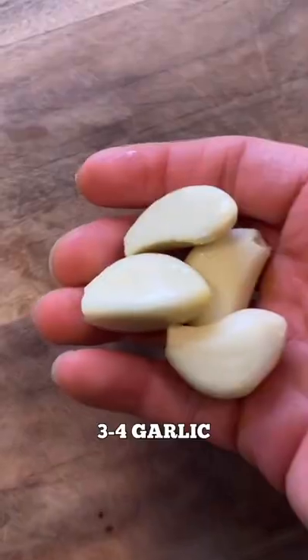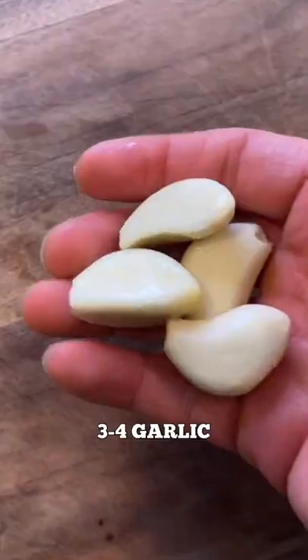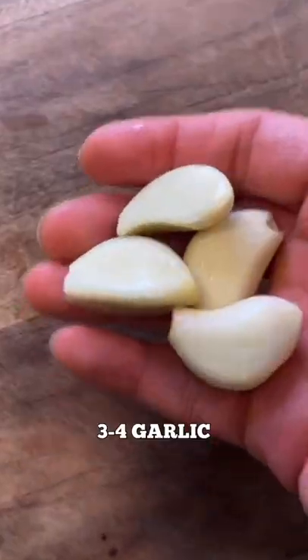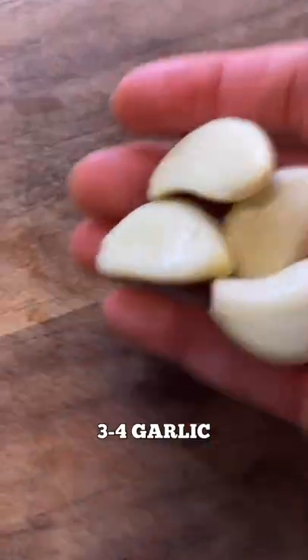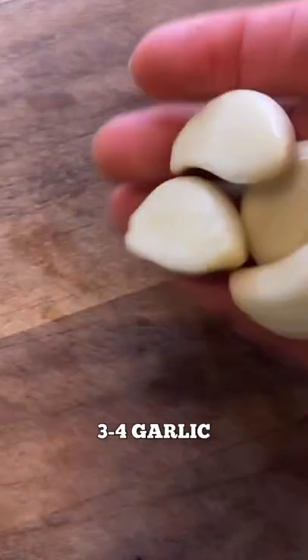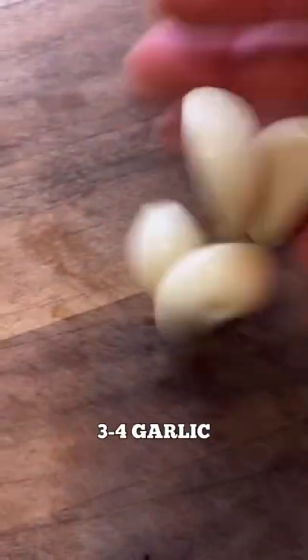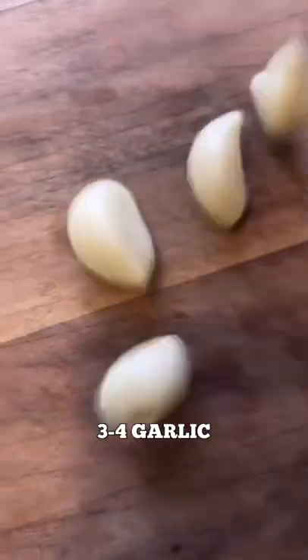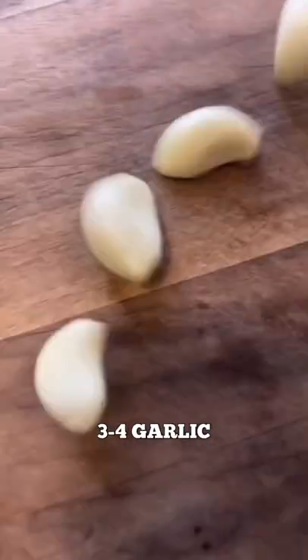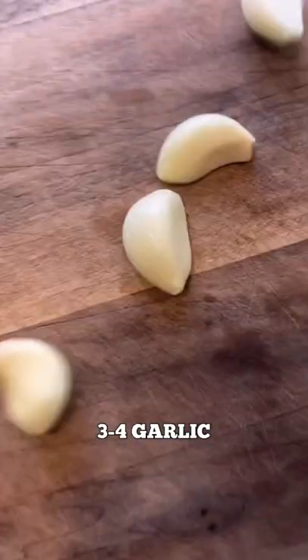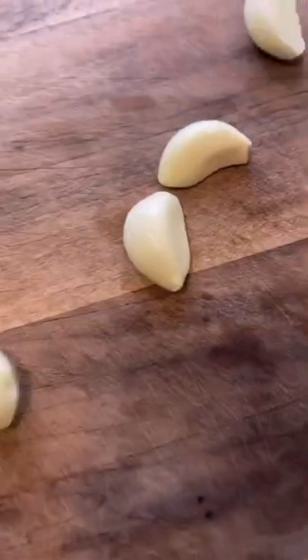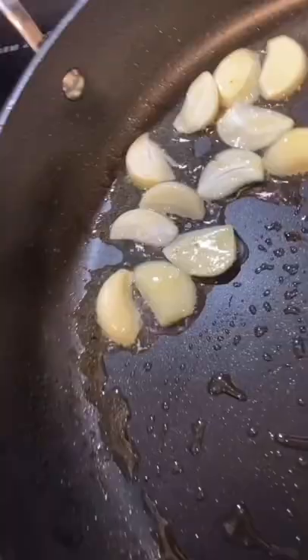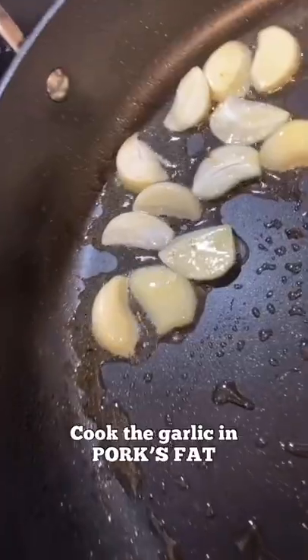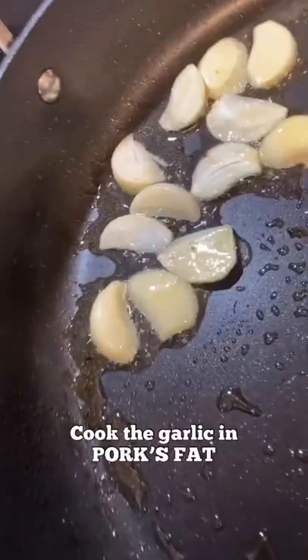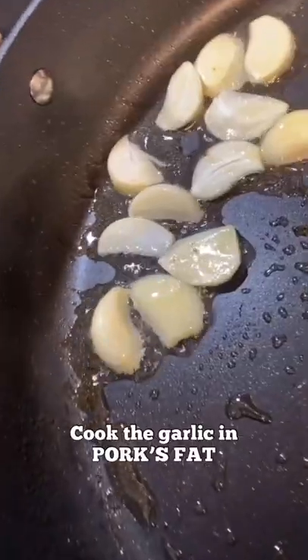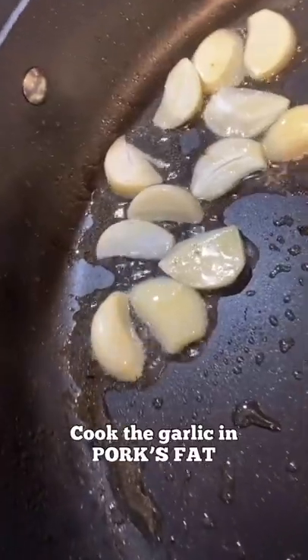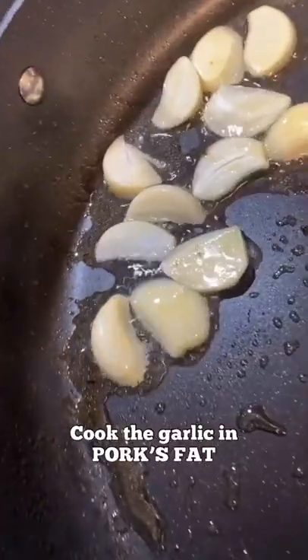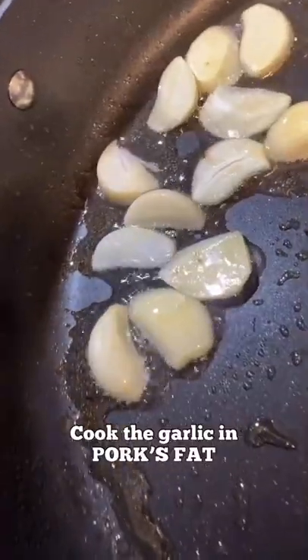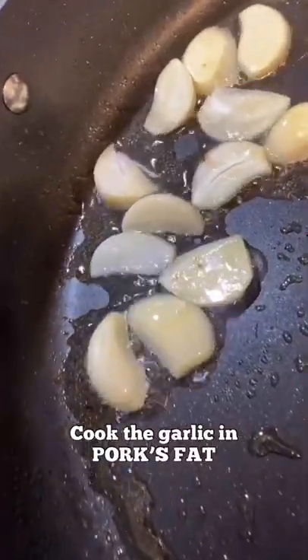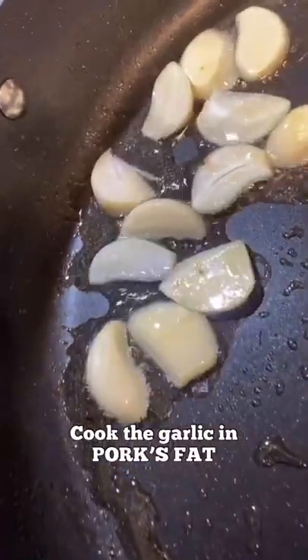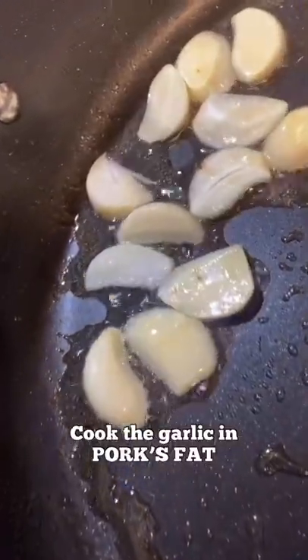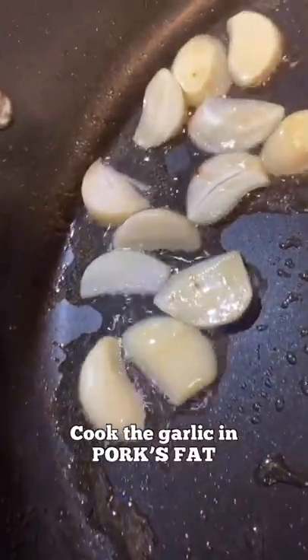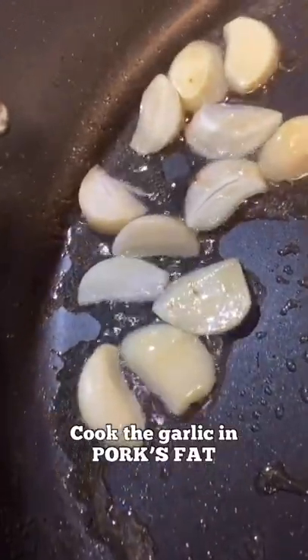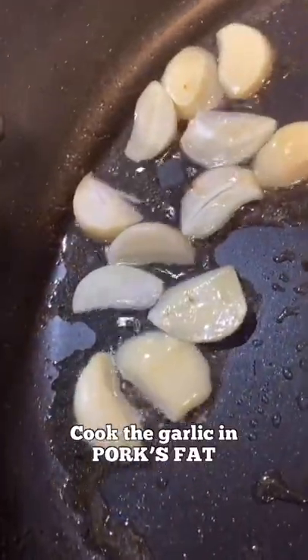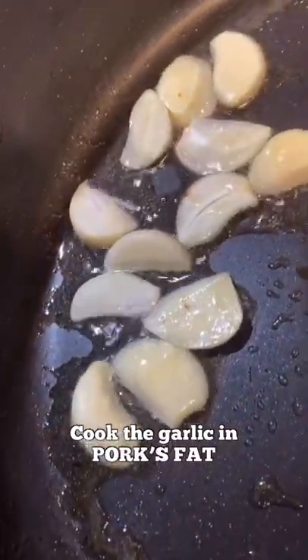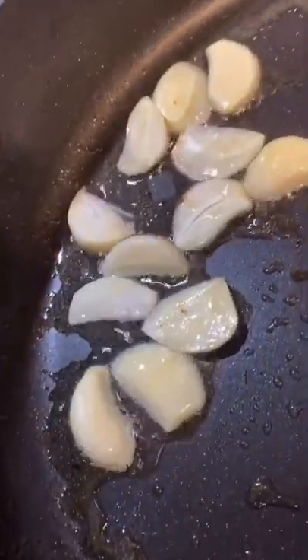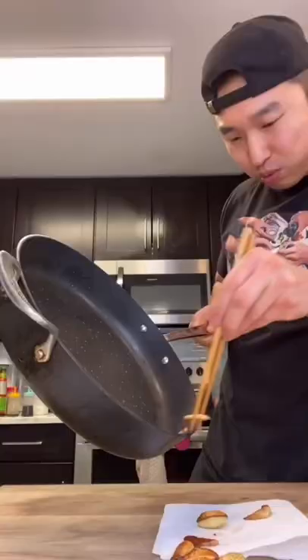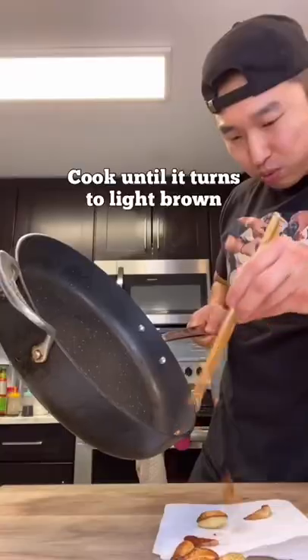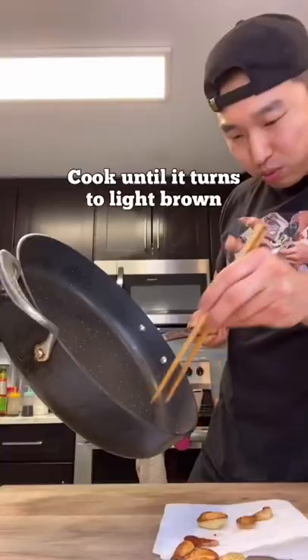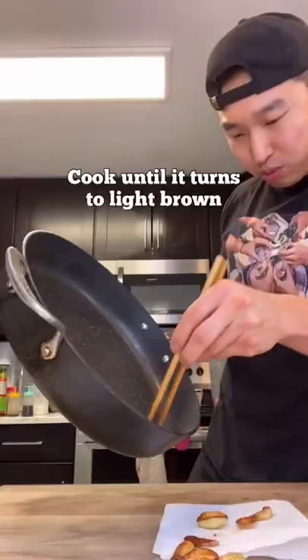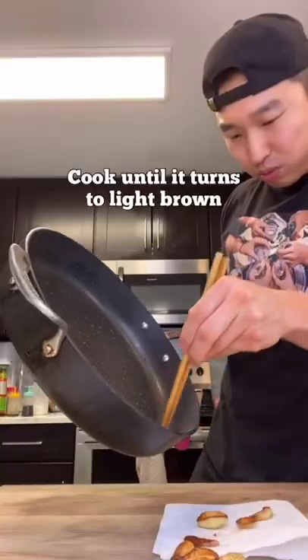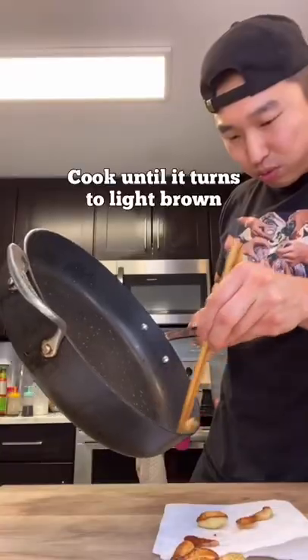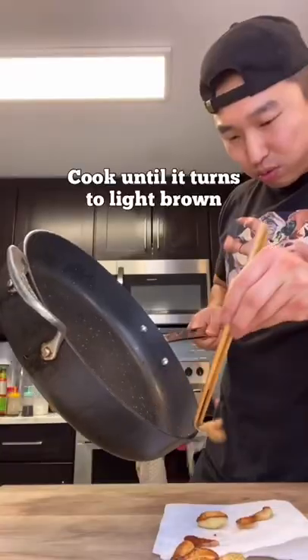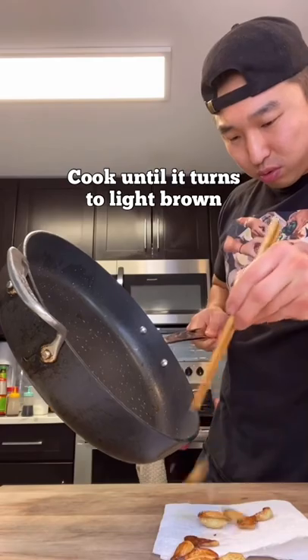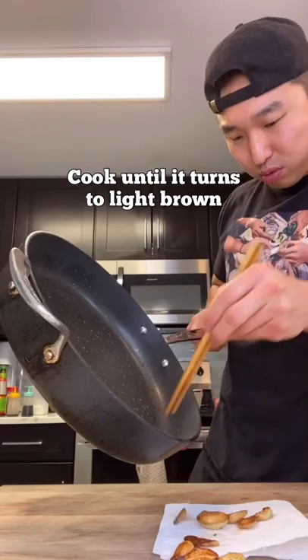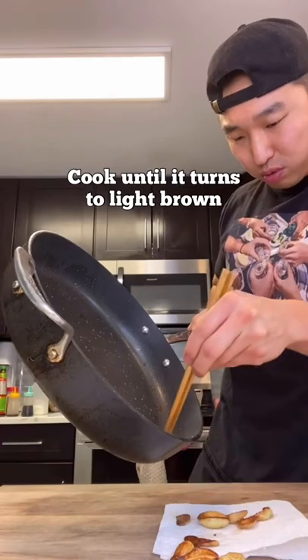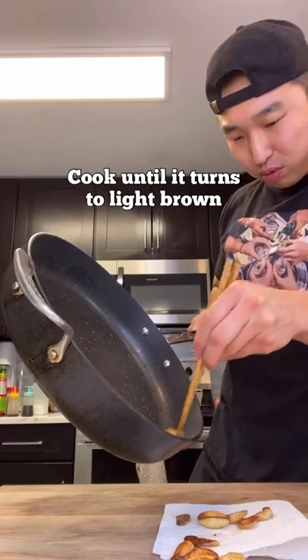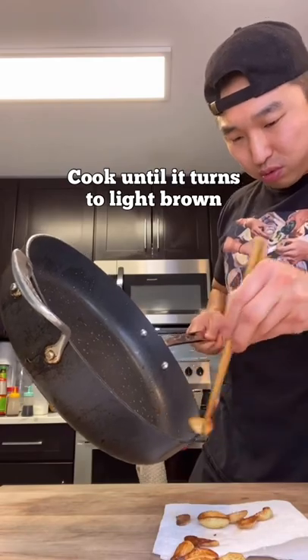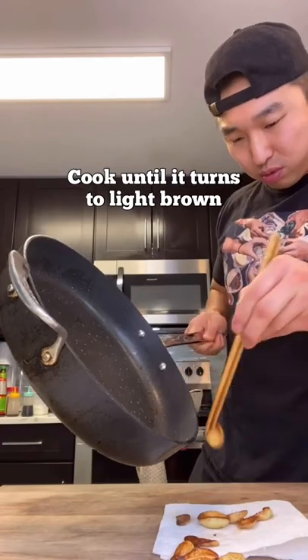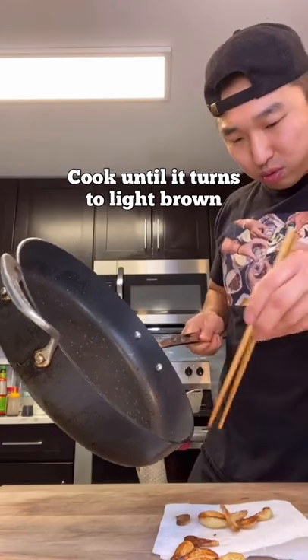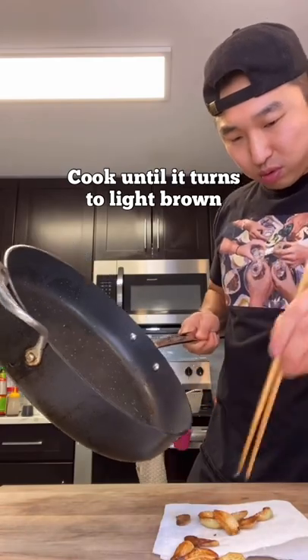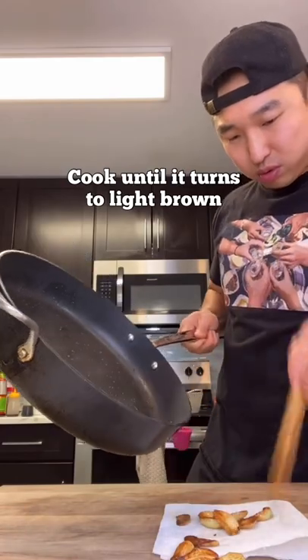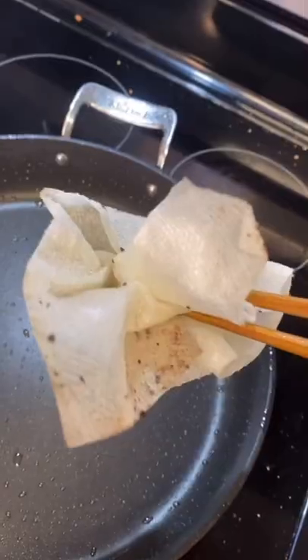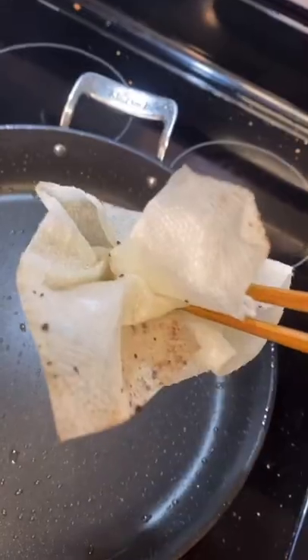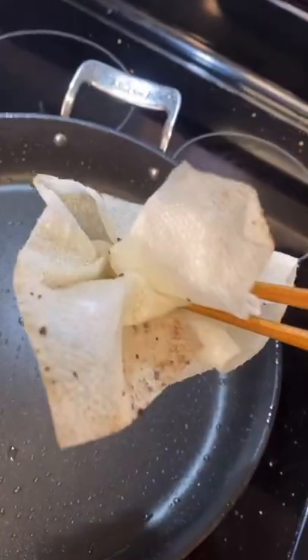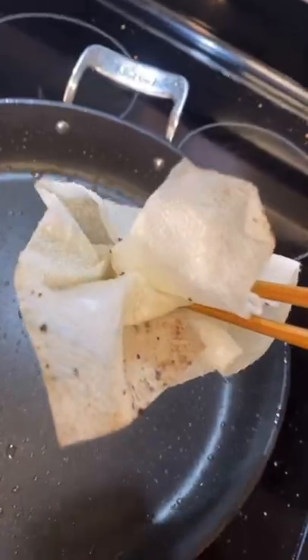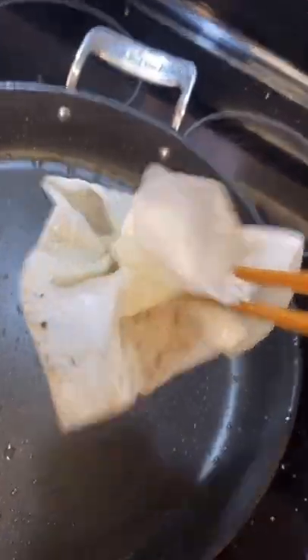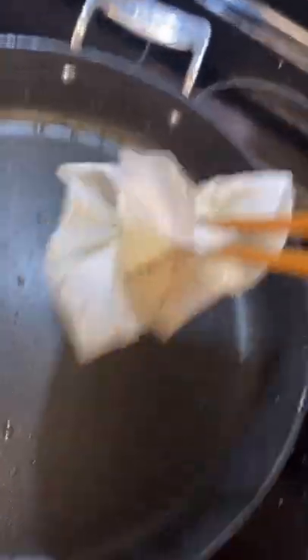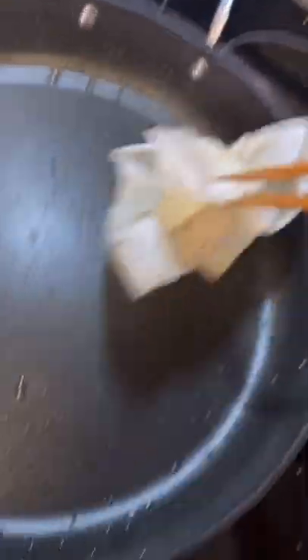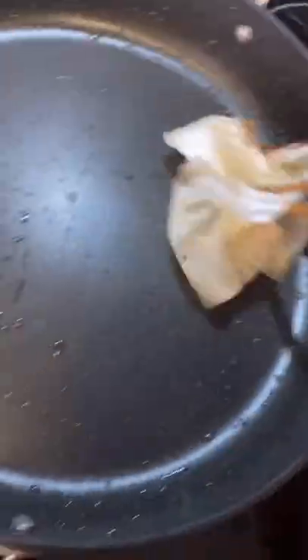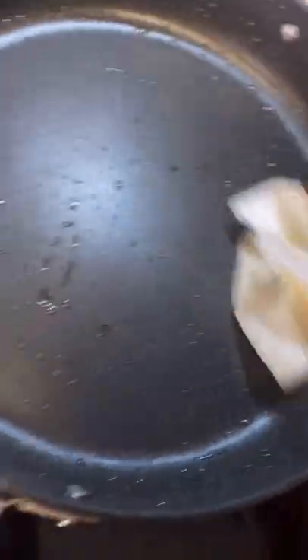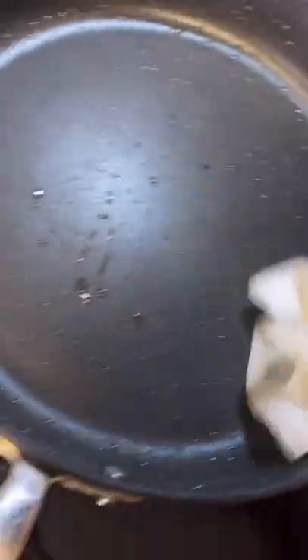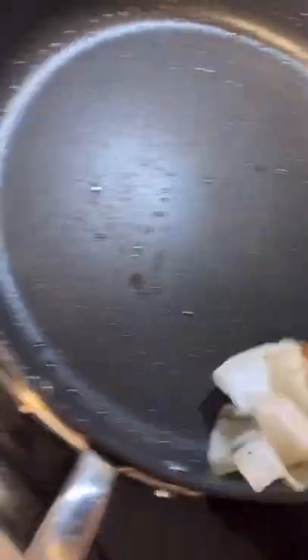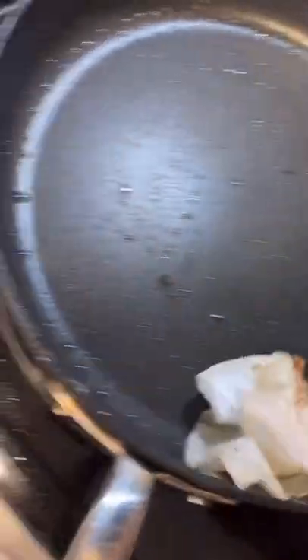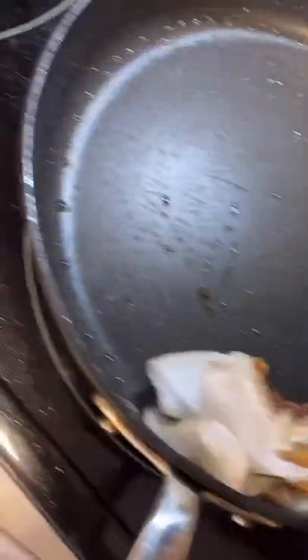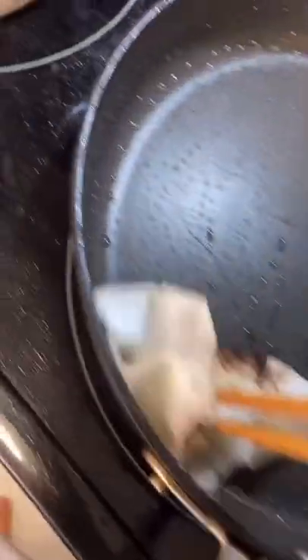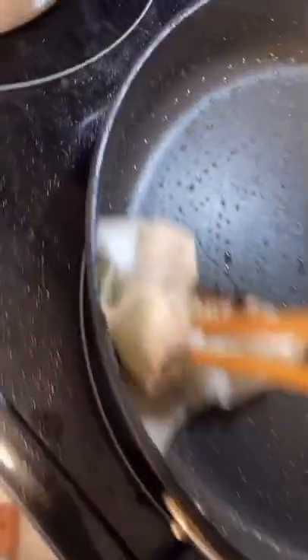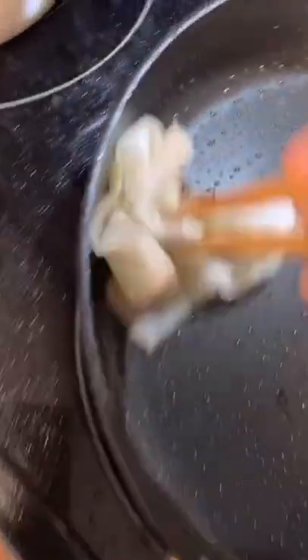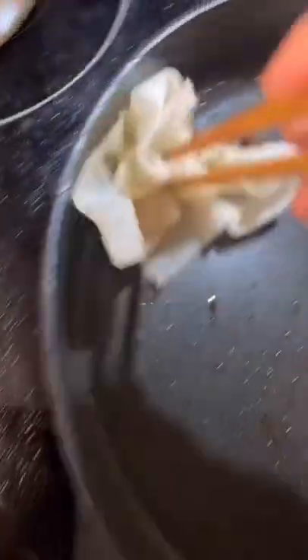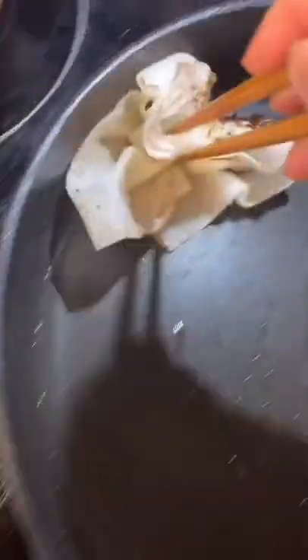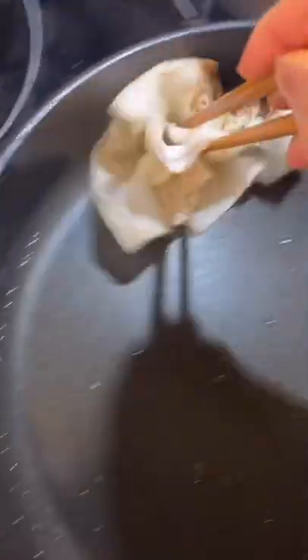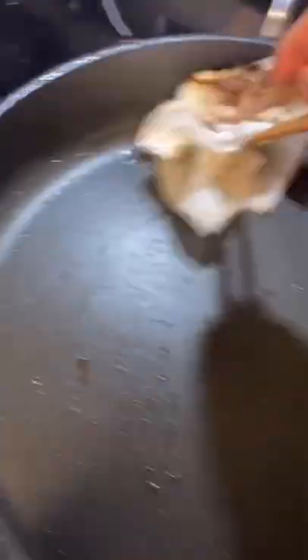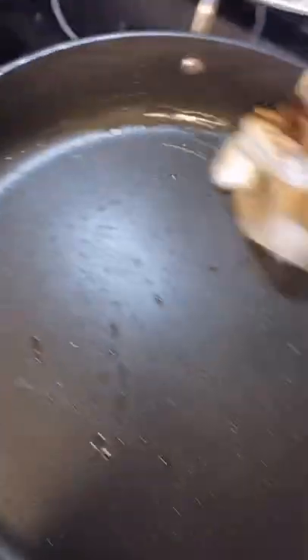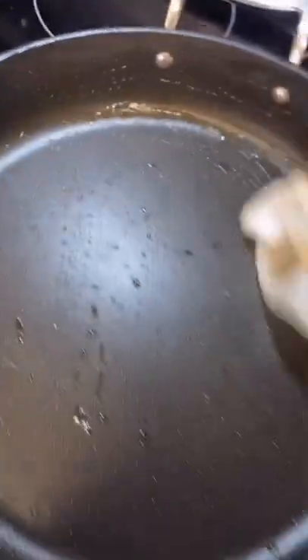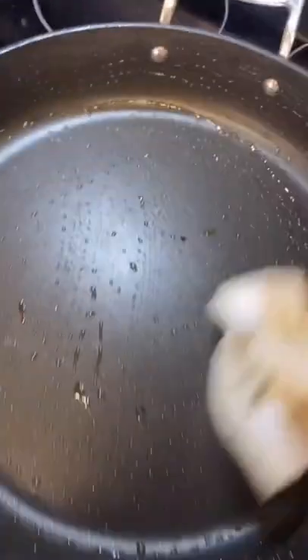Three to four garlic — we're gonna cook the garlic in the fat. Grab a paper towel and get rid of most of the fat.